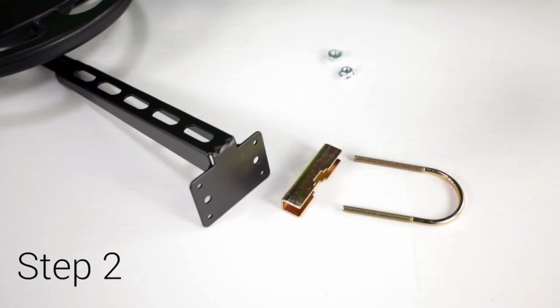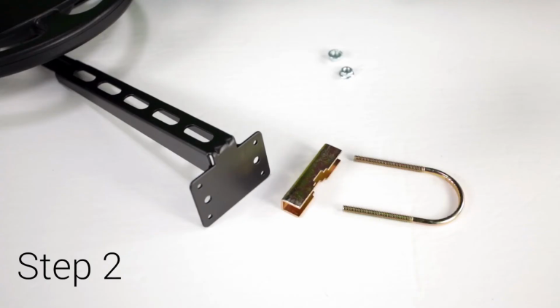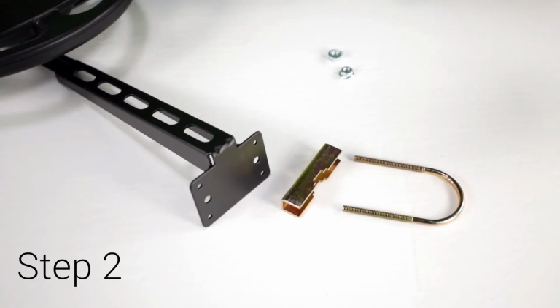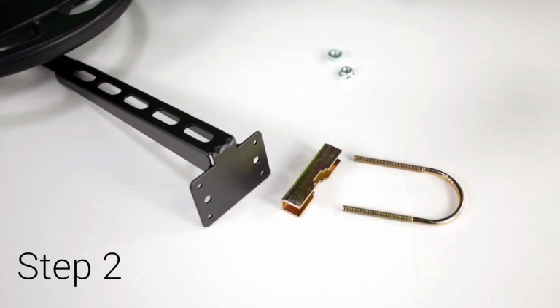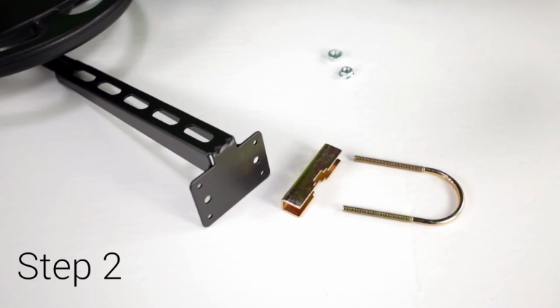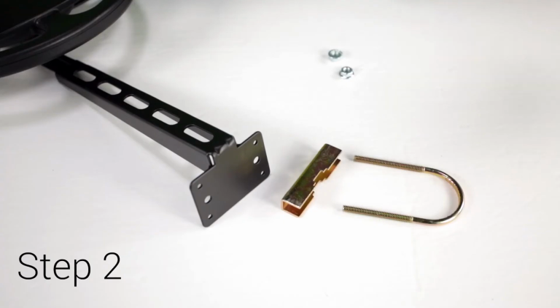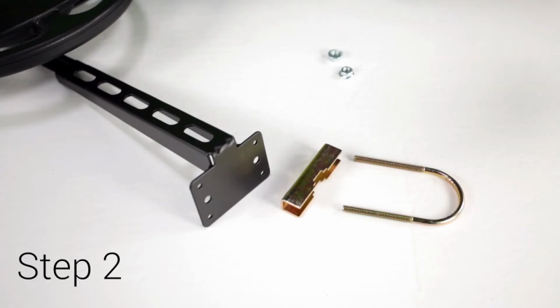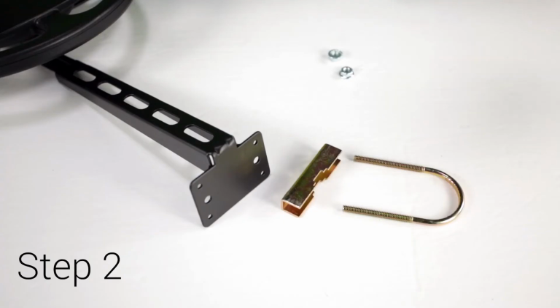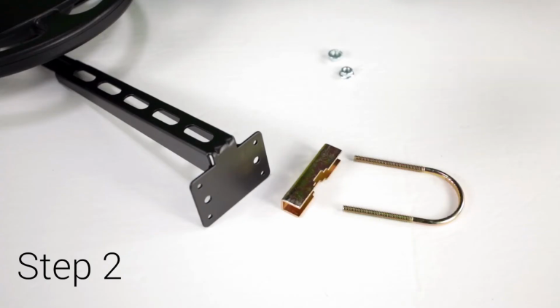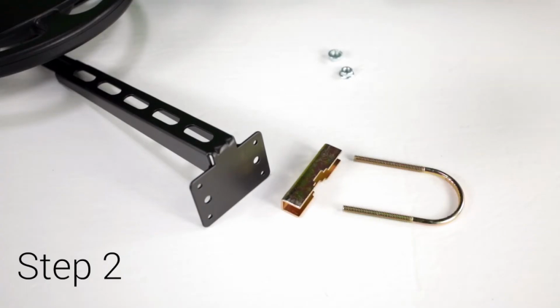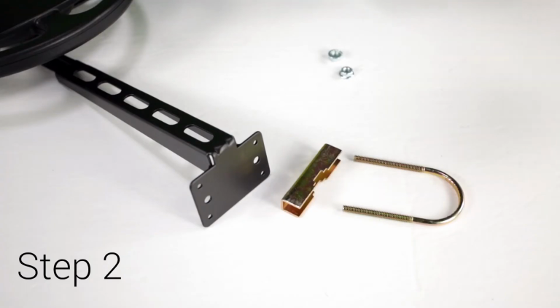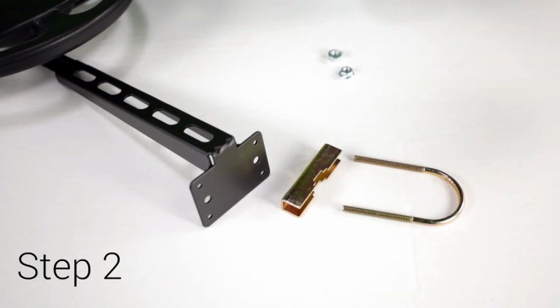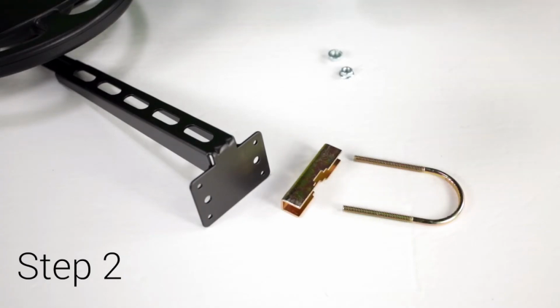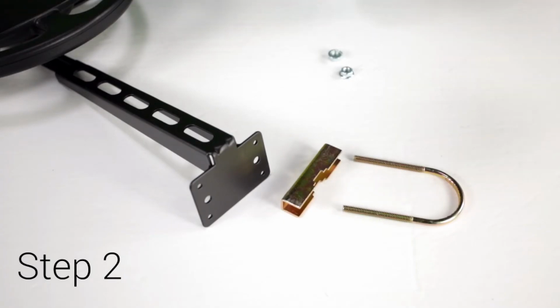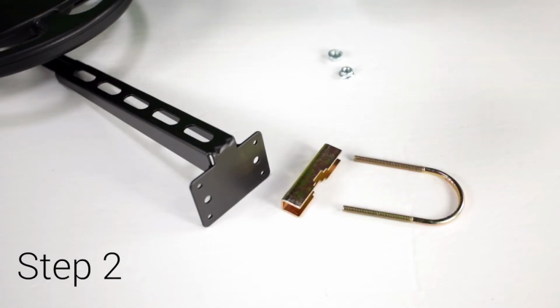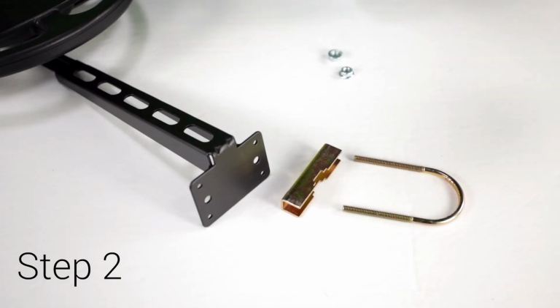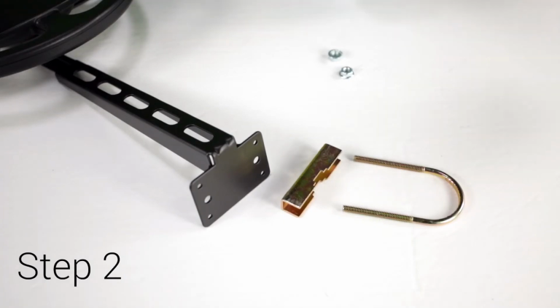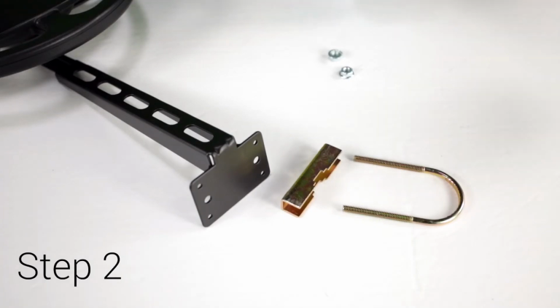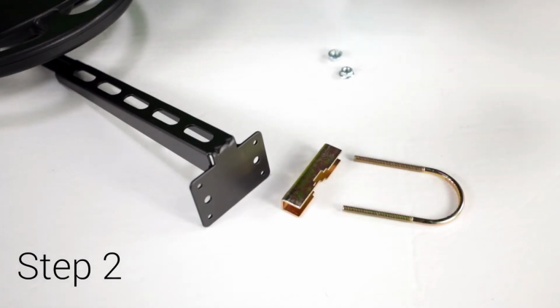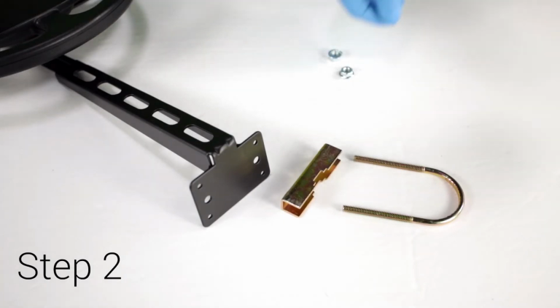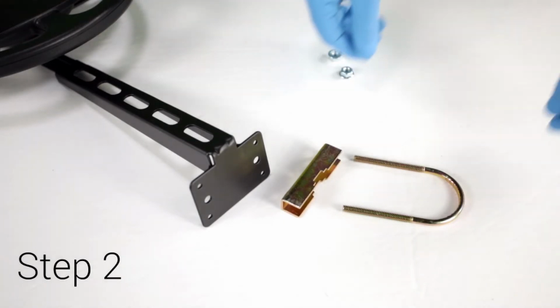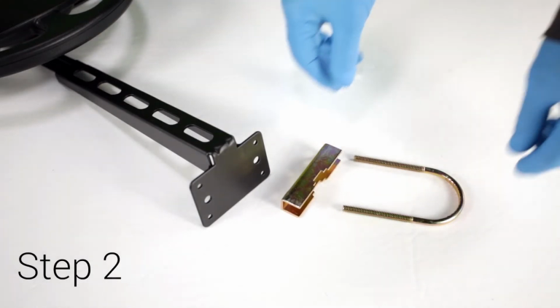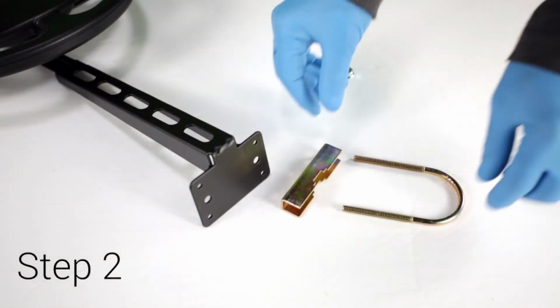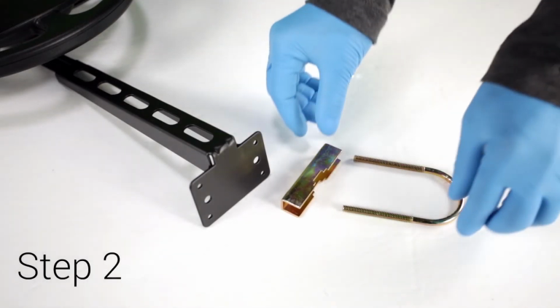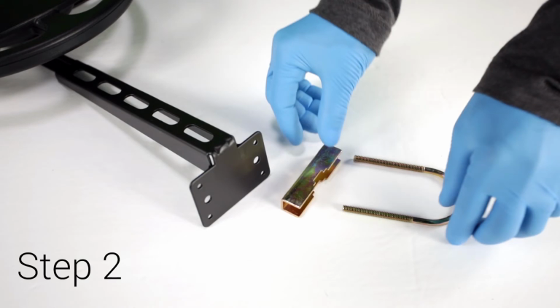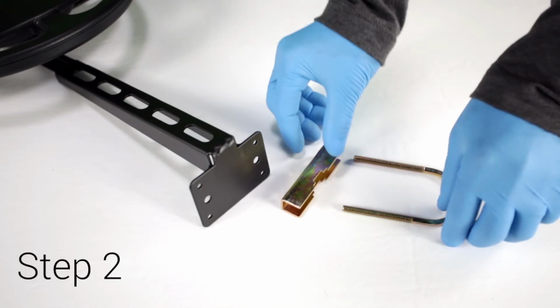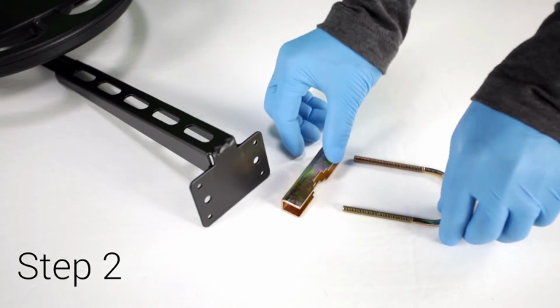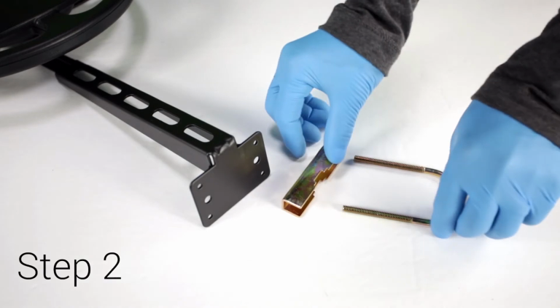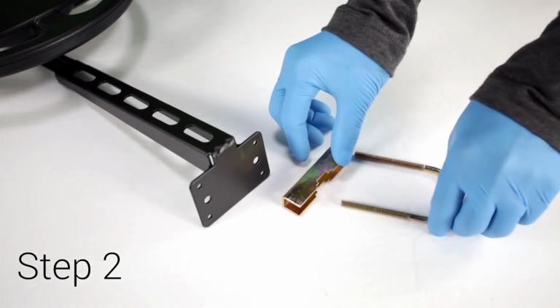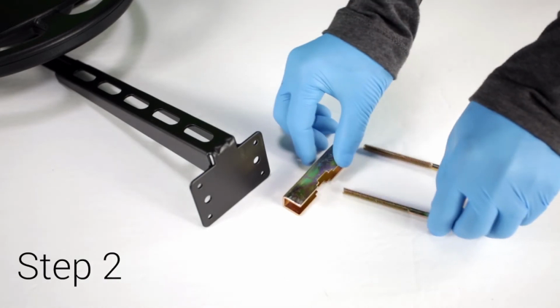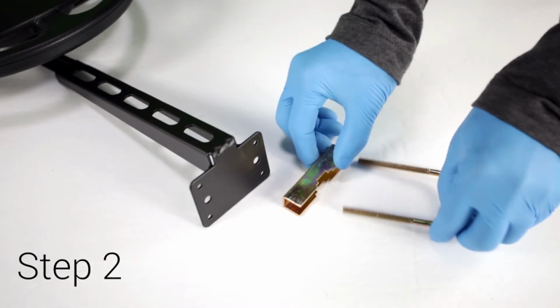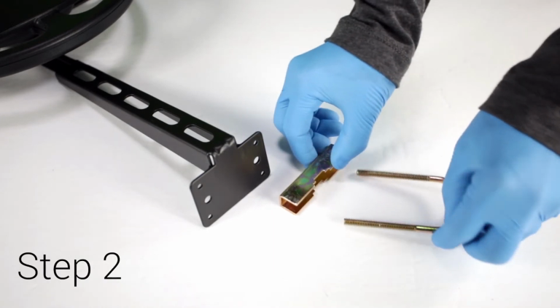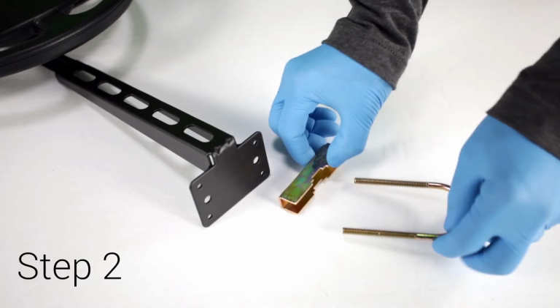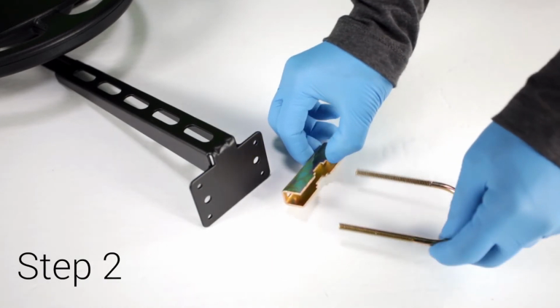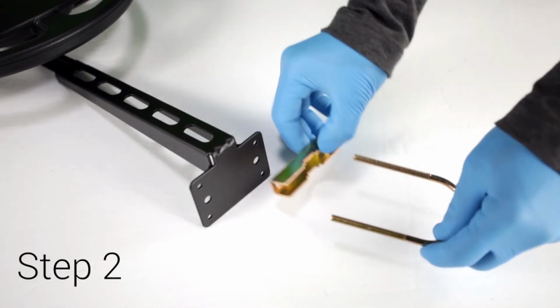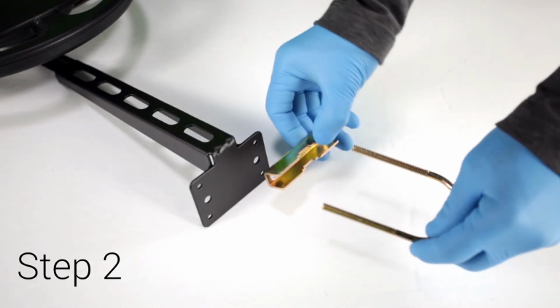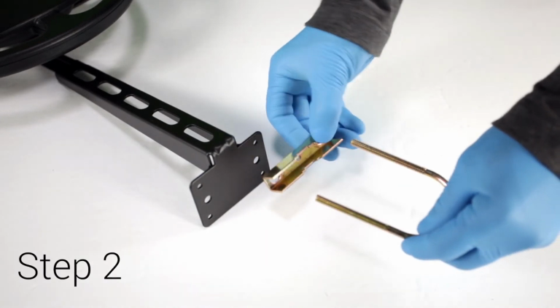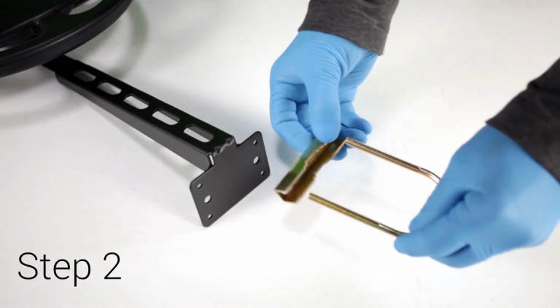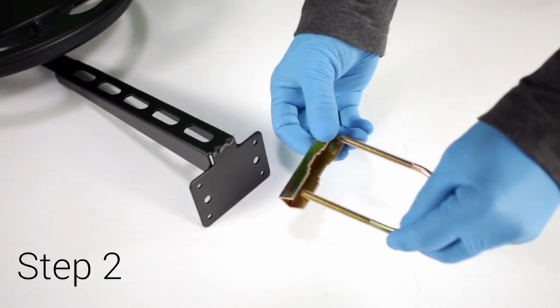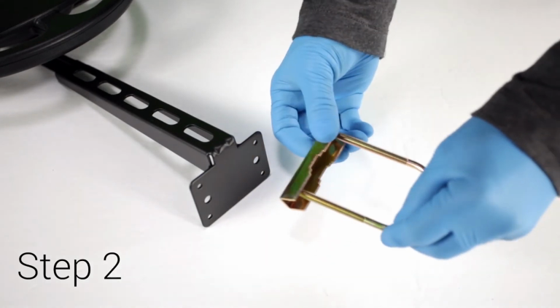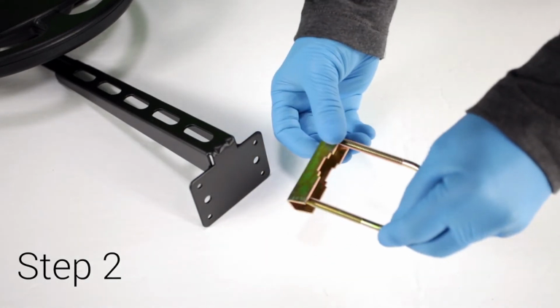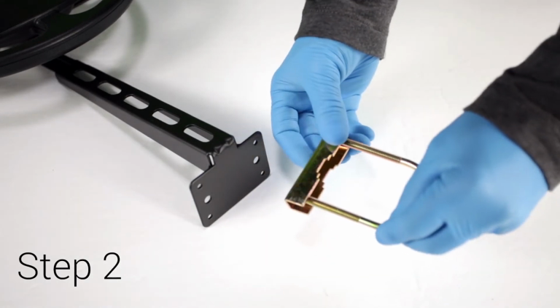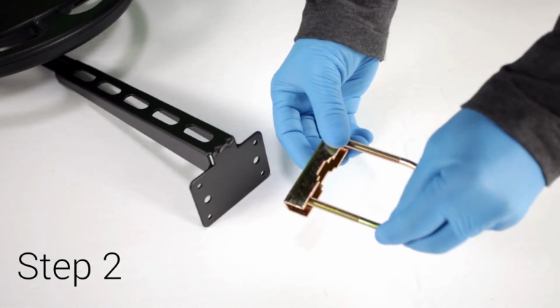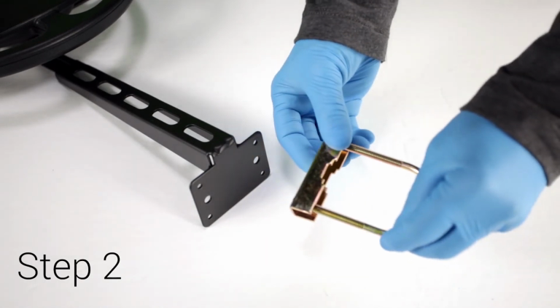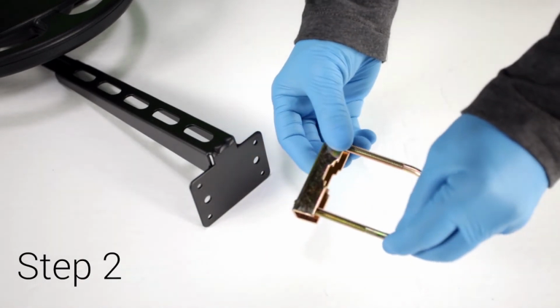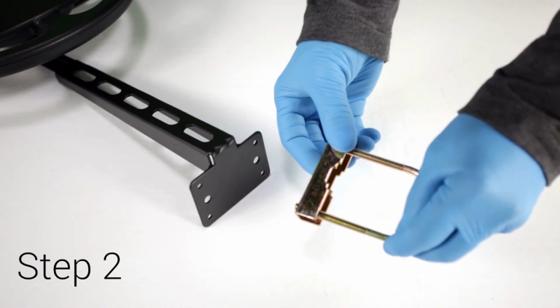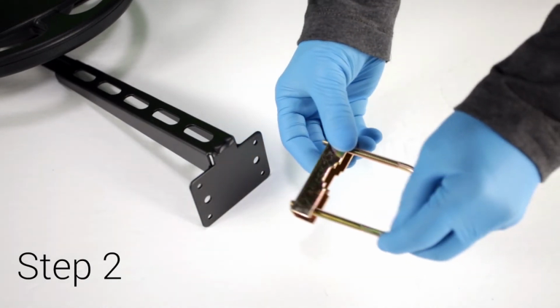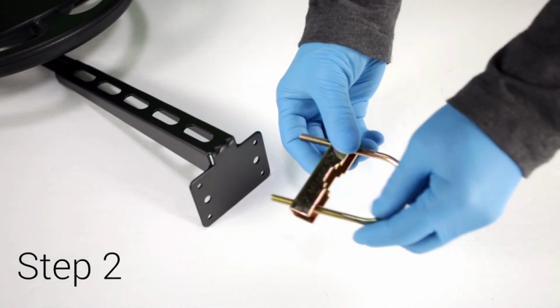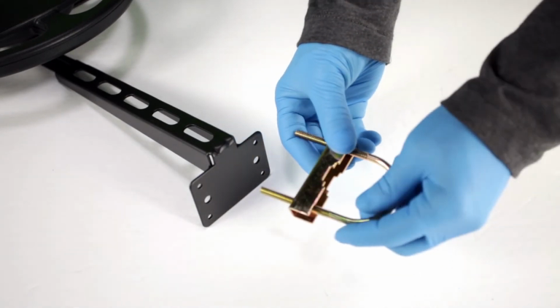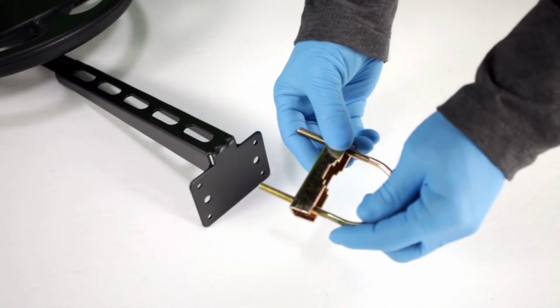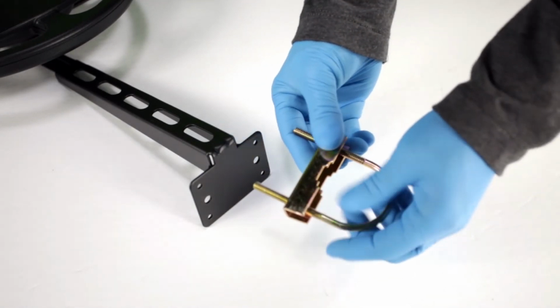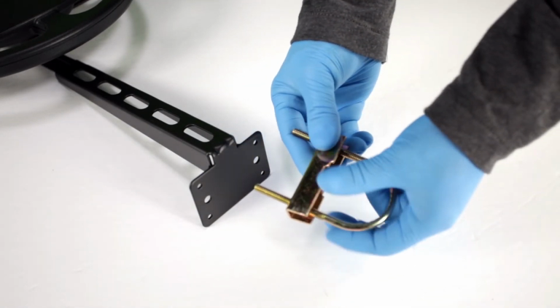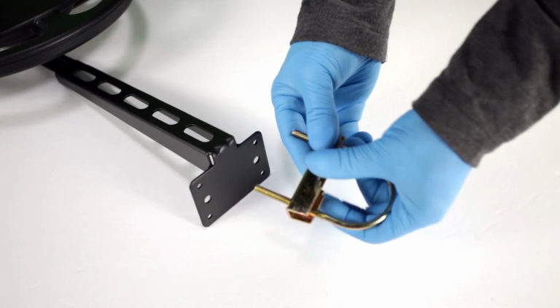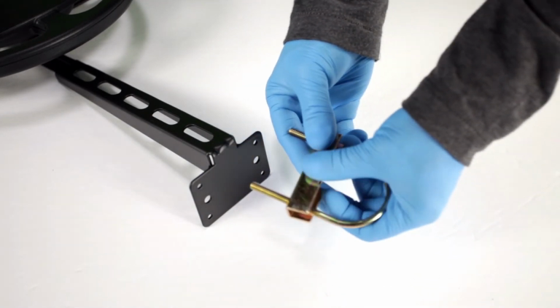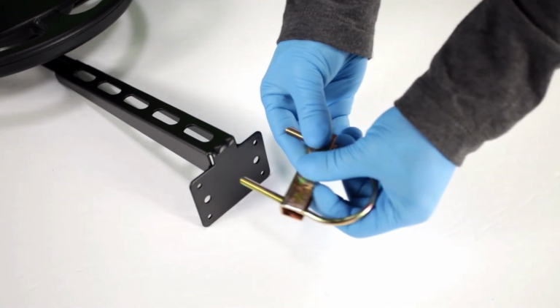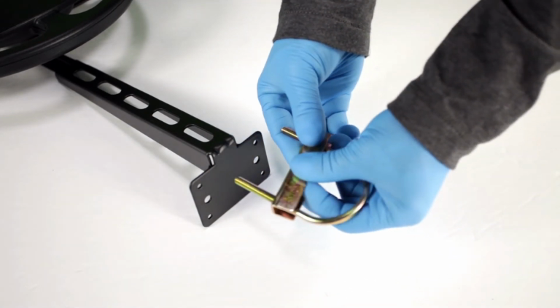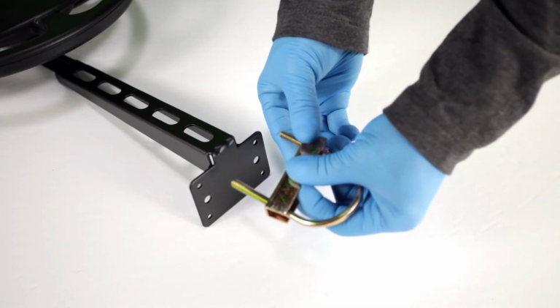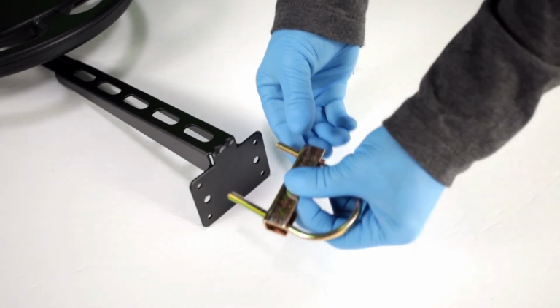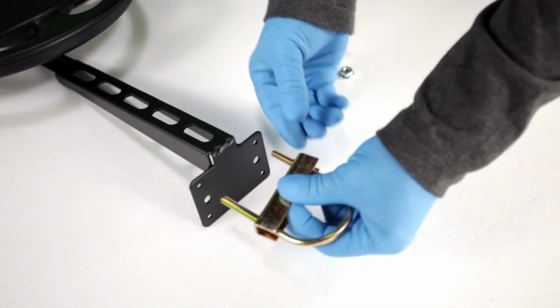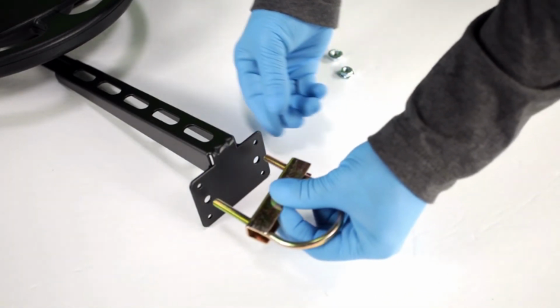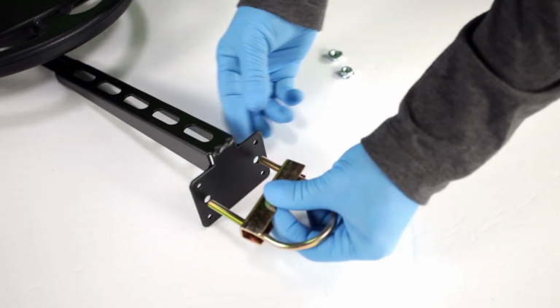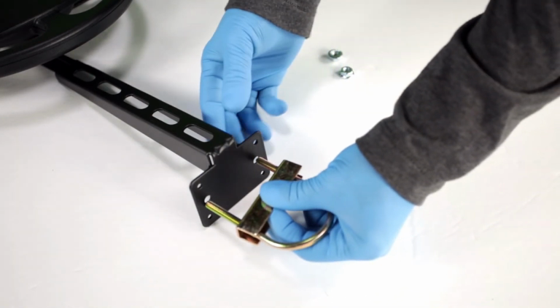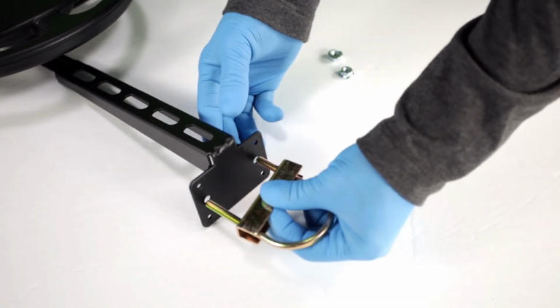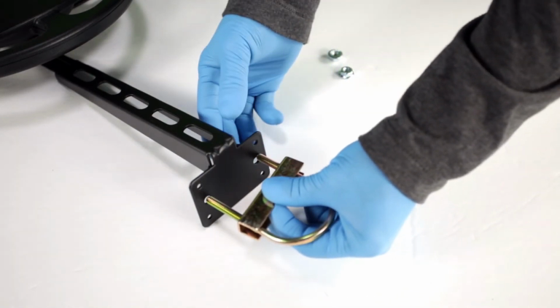Step 2: Attach the U-bolt hardware to the base of the mounting bracket as shown.